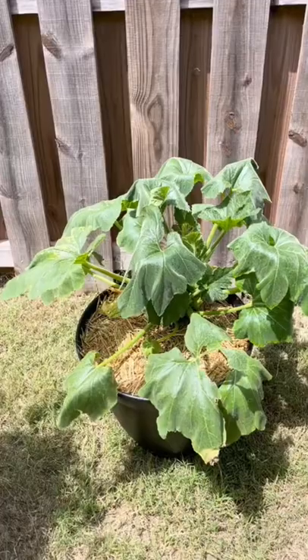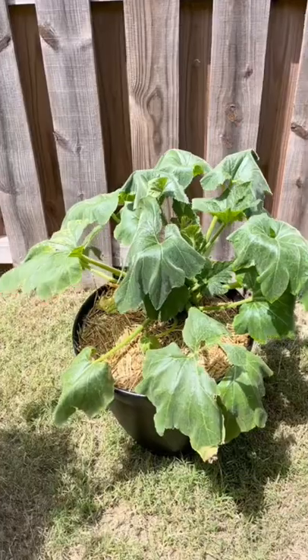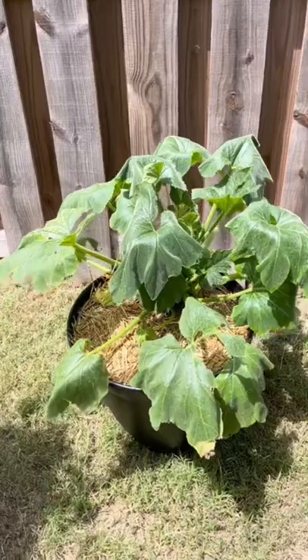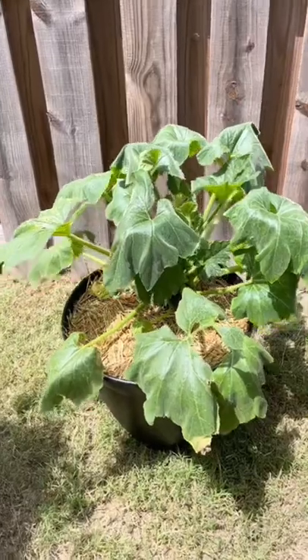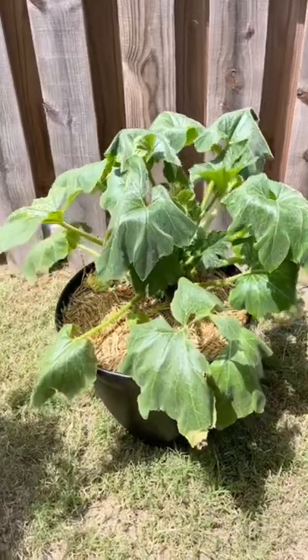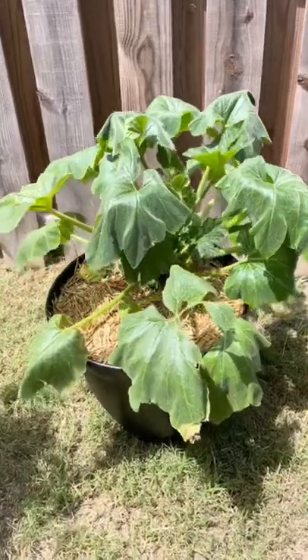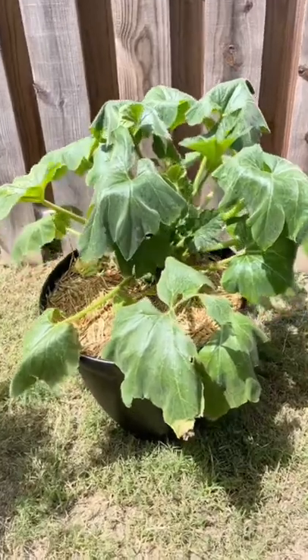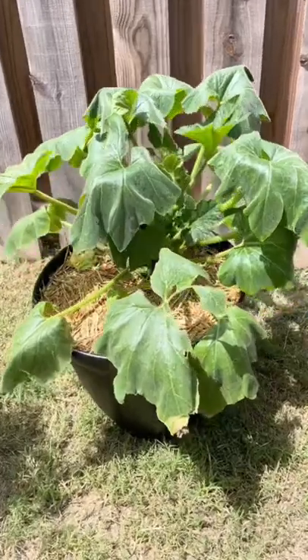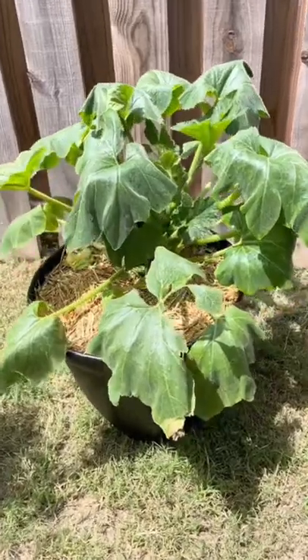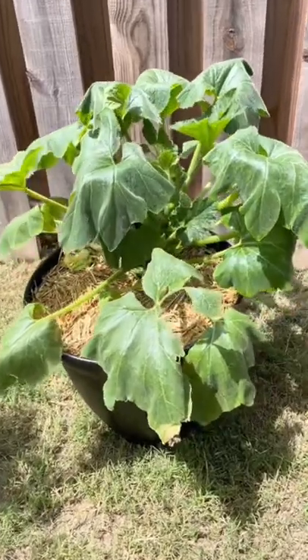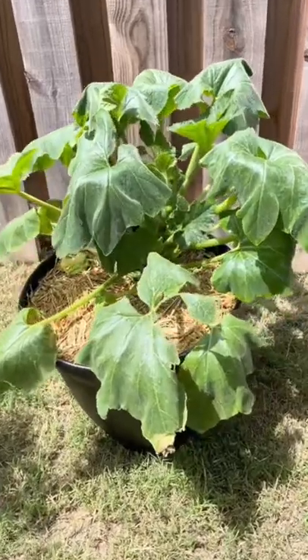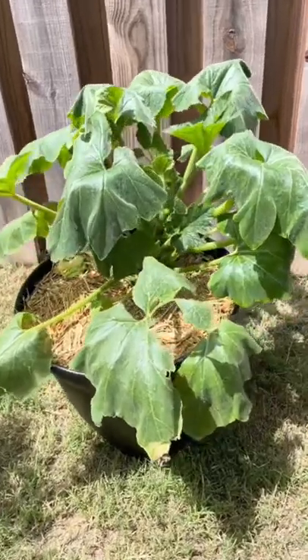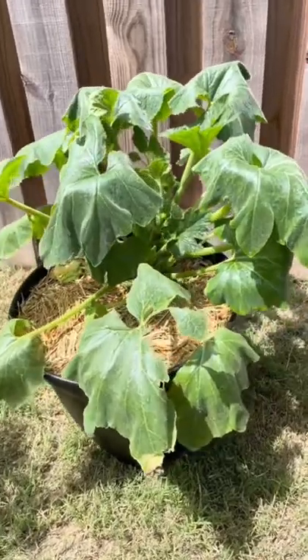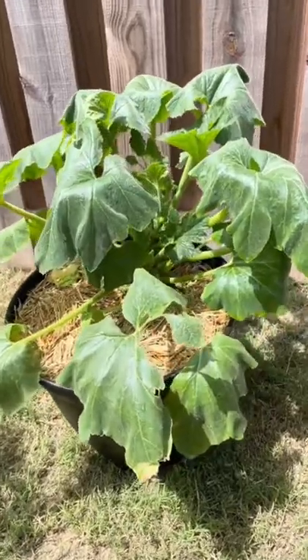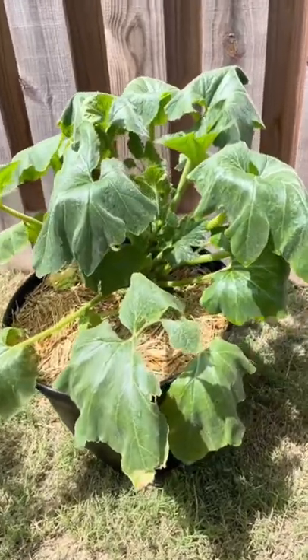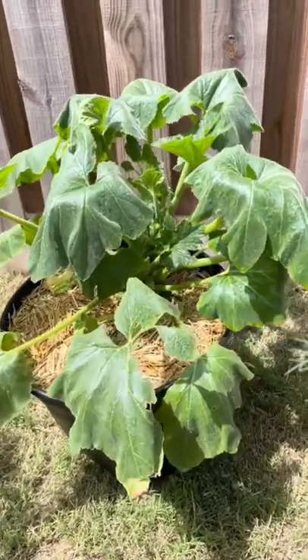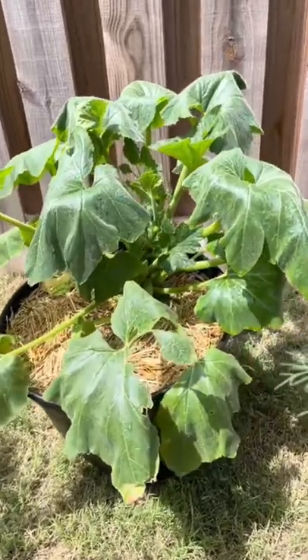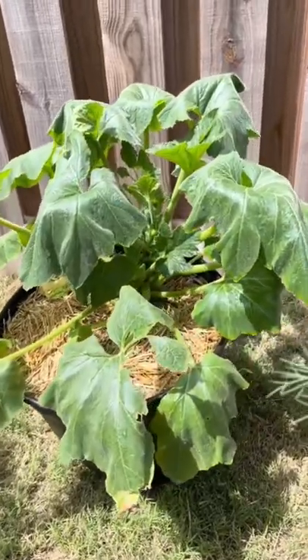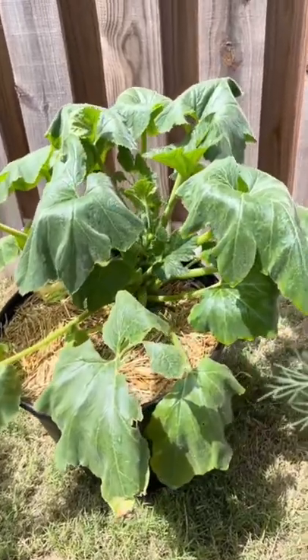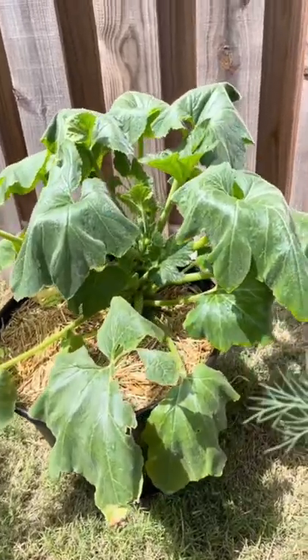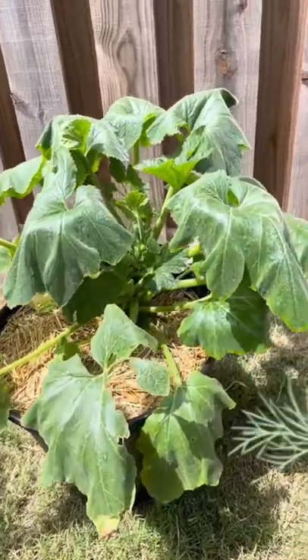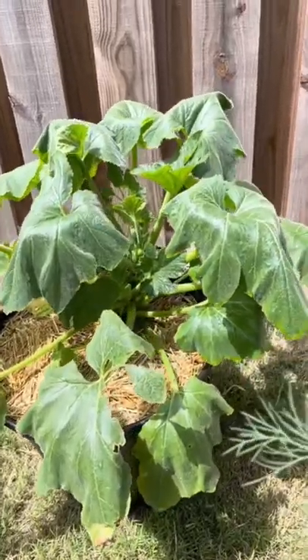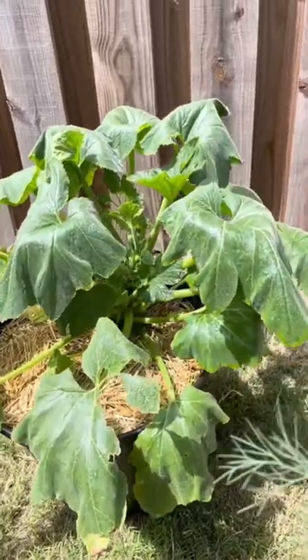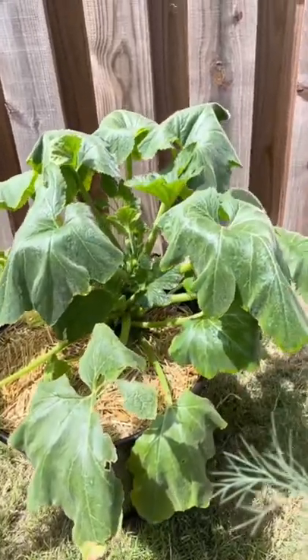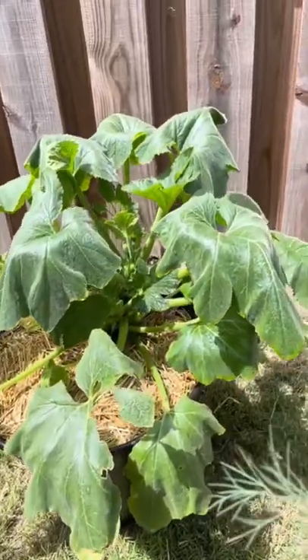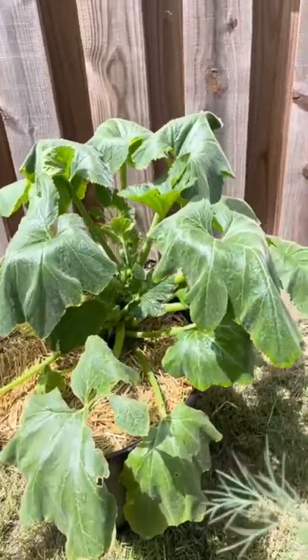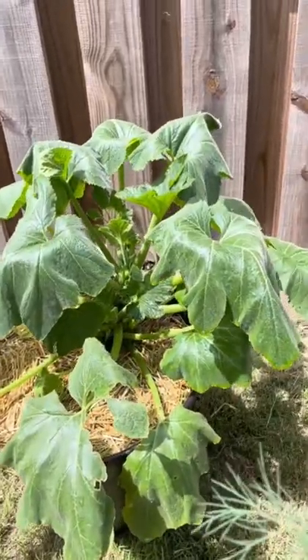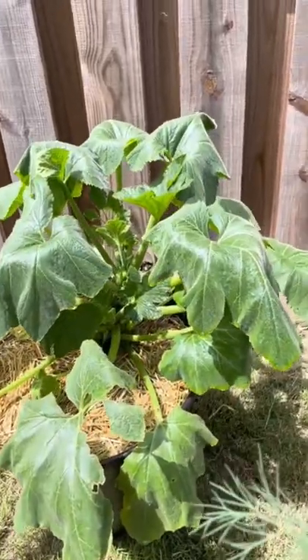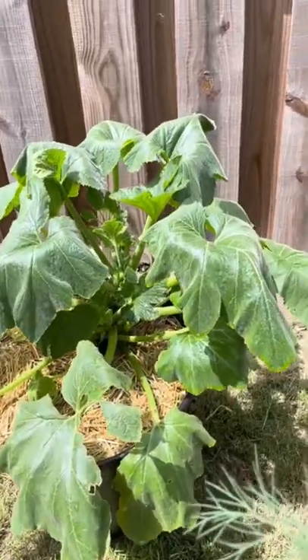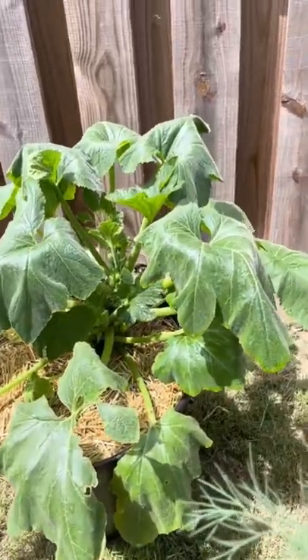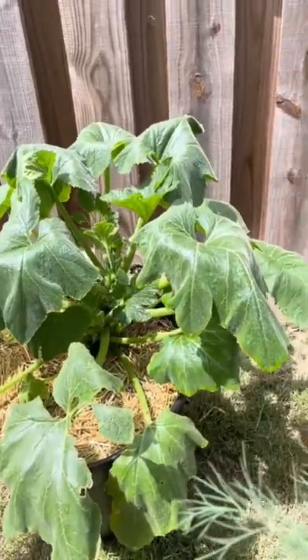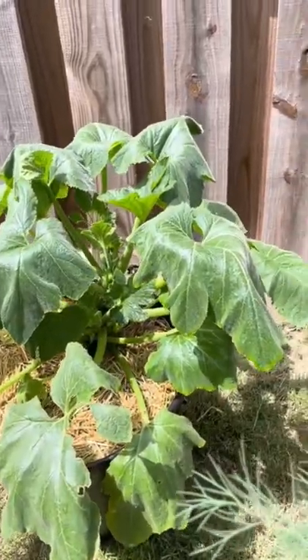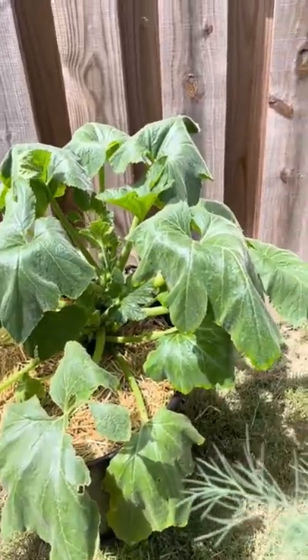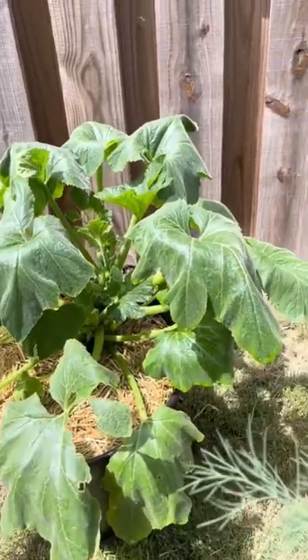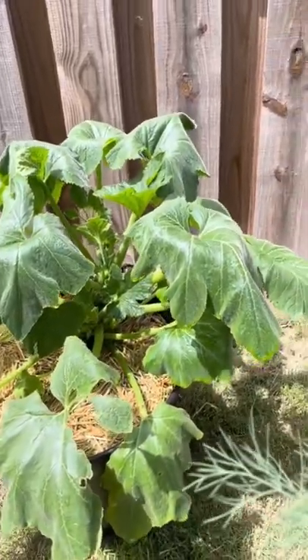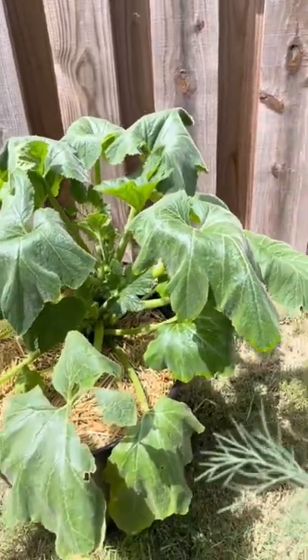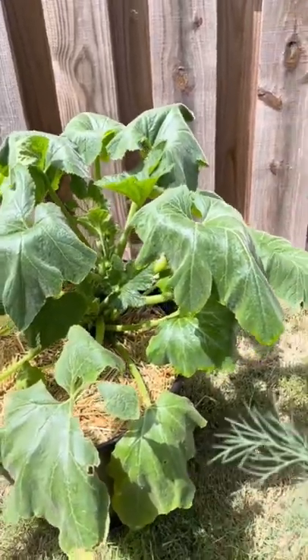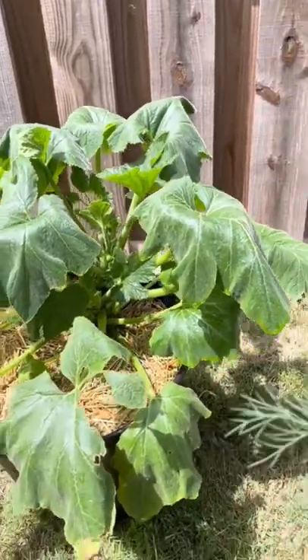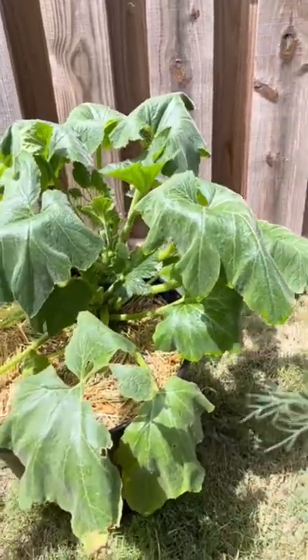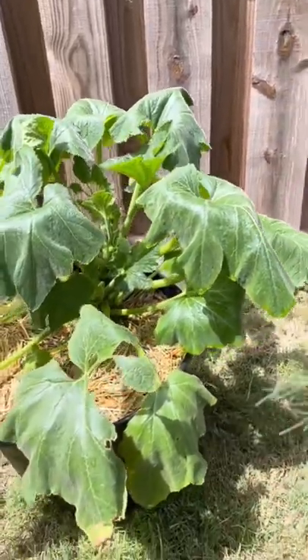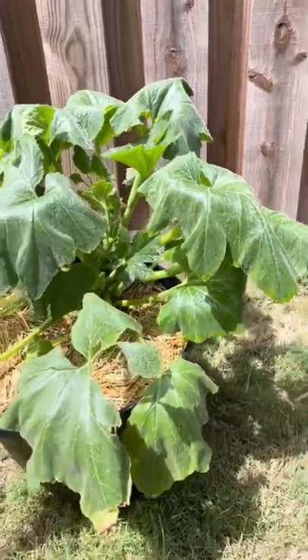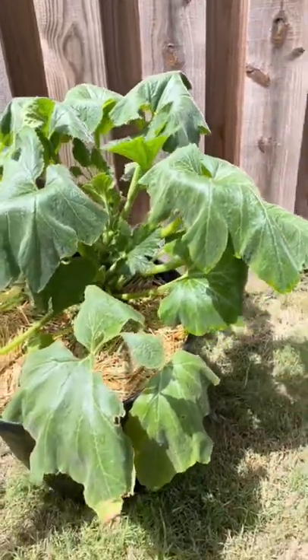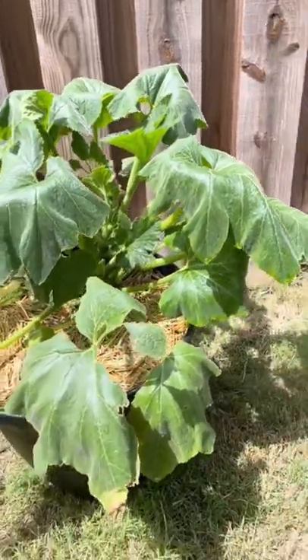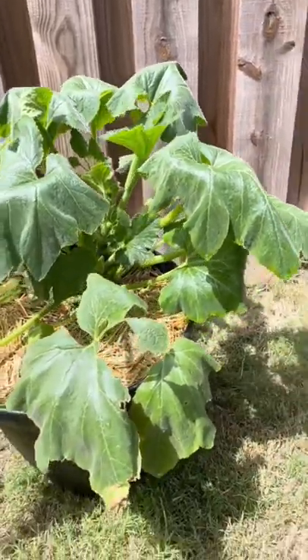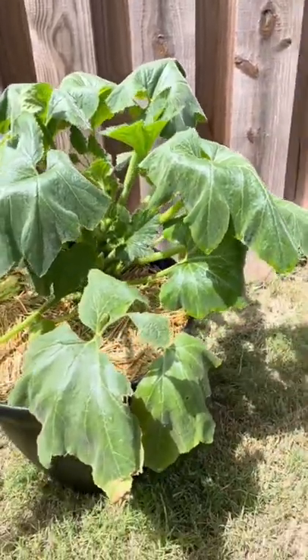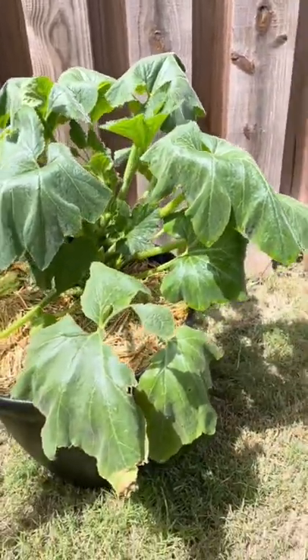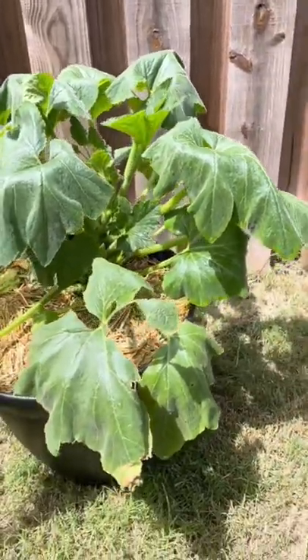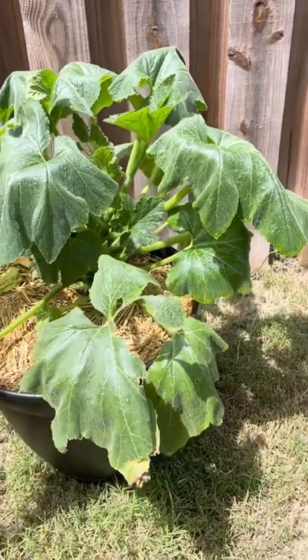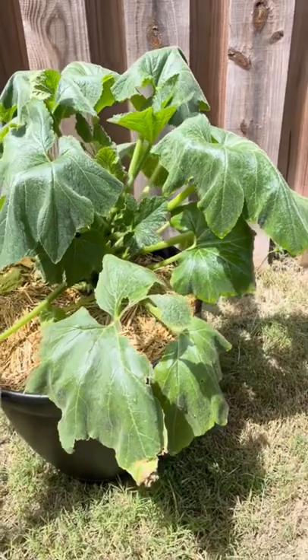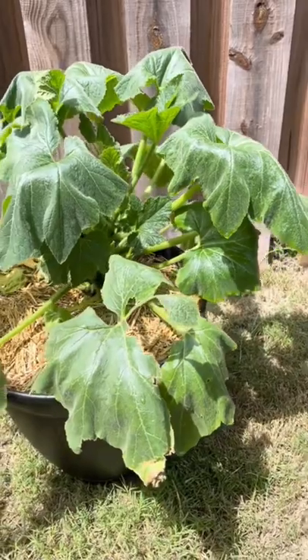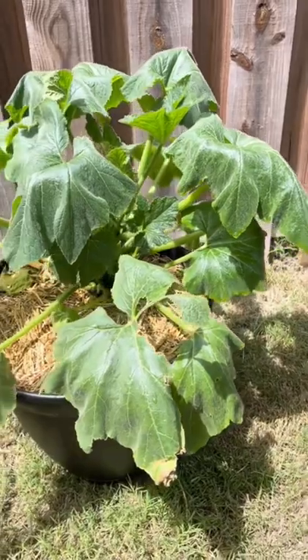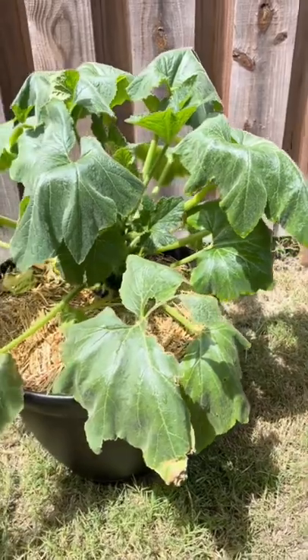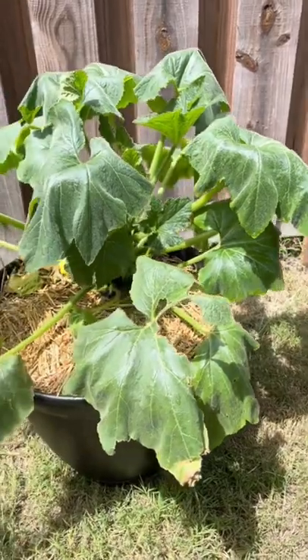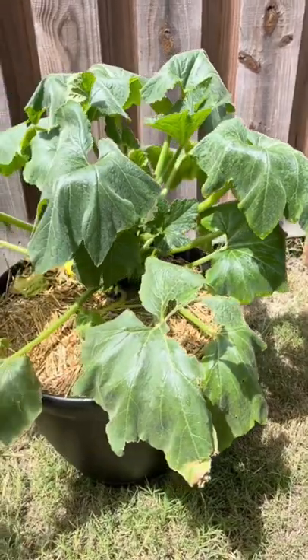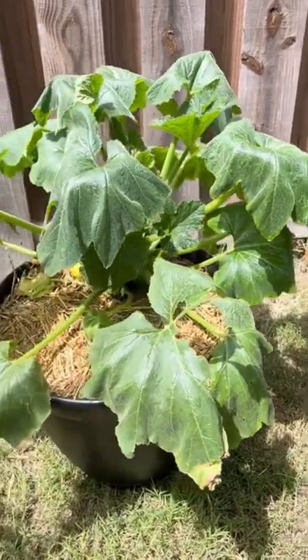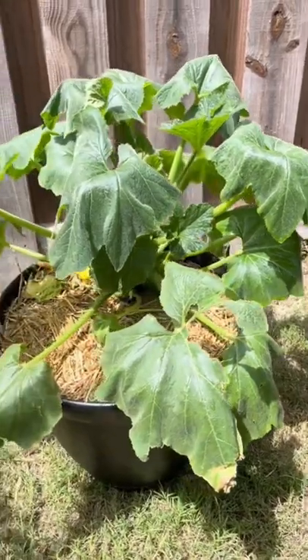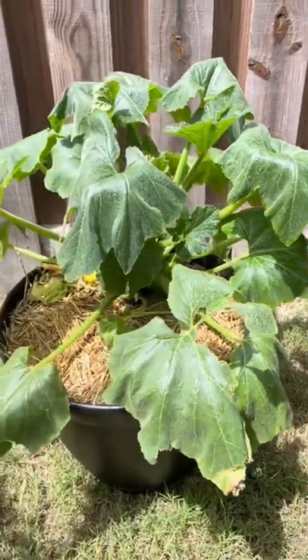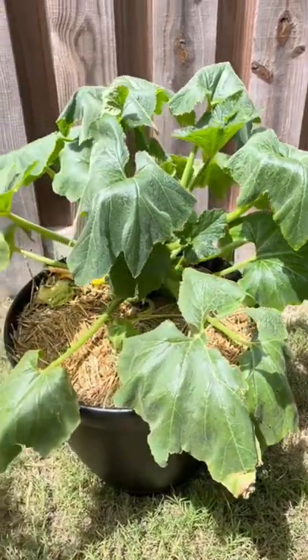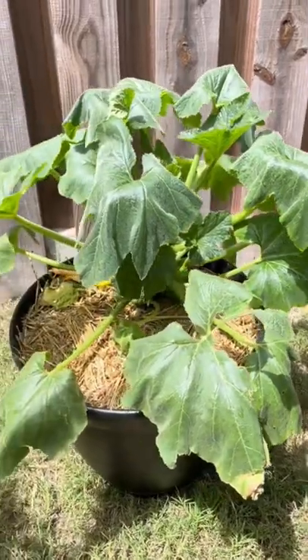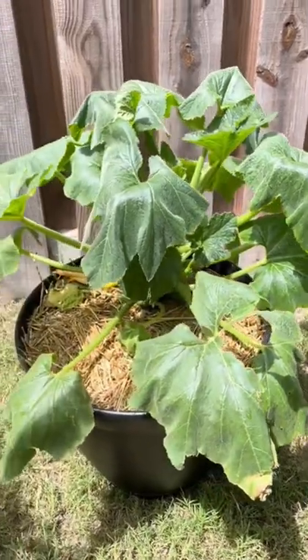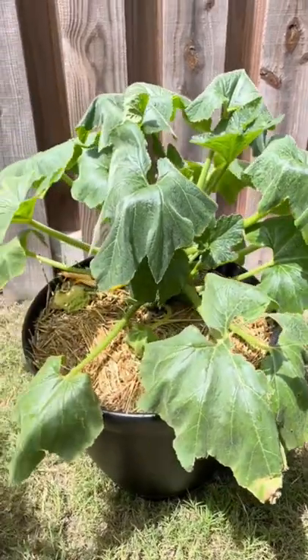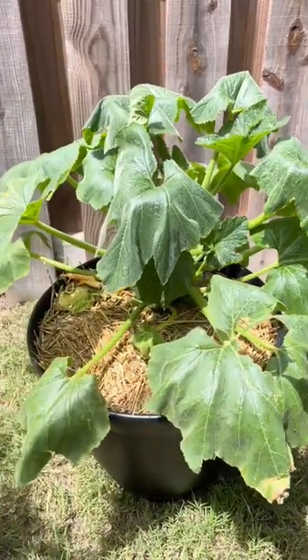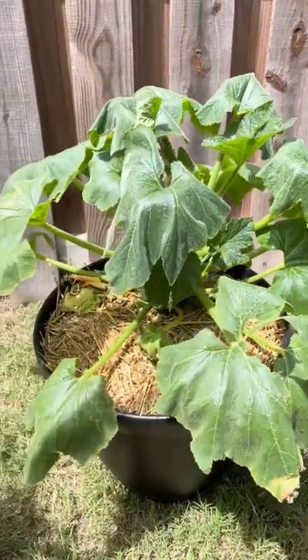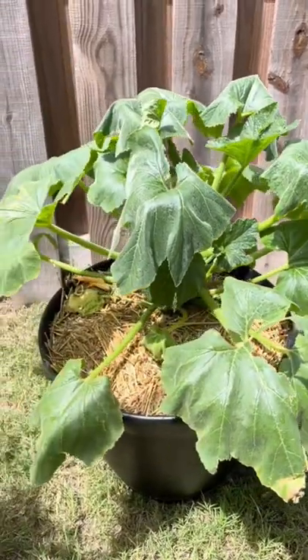How to tell if your squash plants have a problem or if they're just being overly dramatic. When your squash or zucchini looks this wilted, you may want to take a look at it.